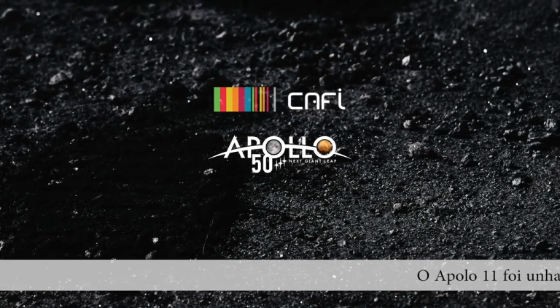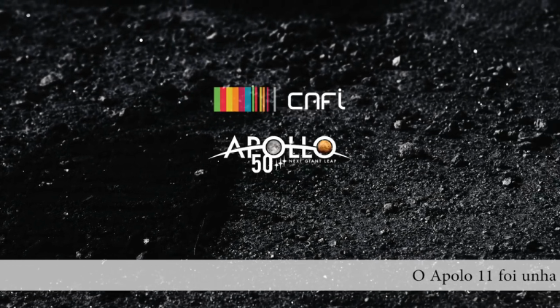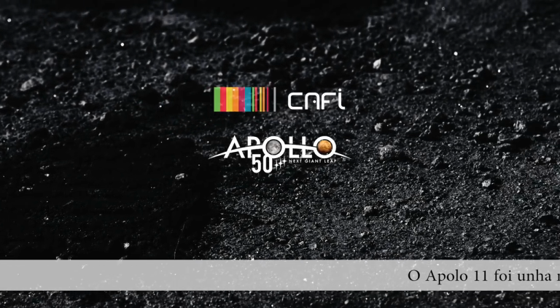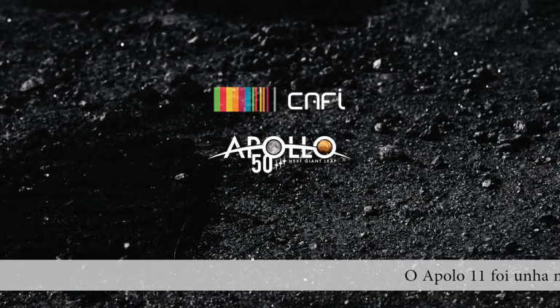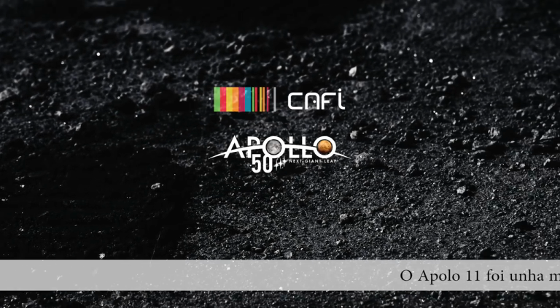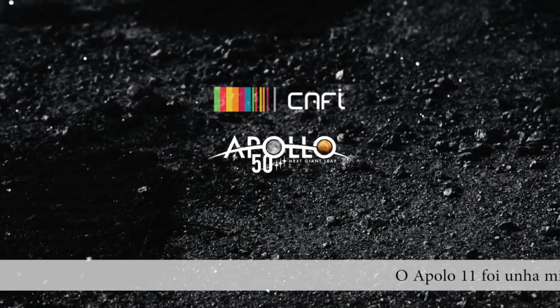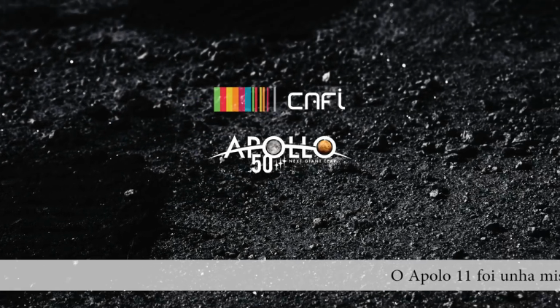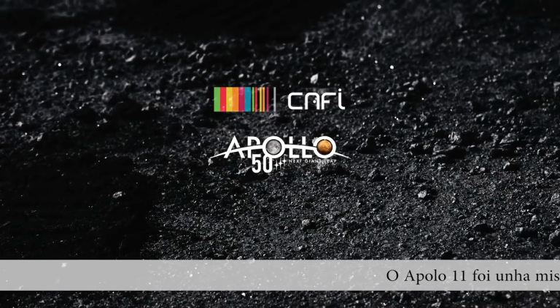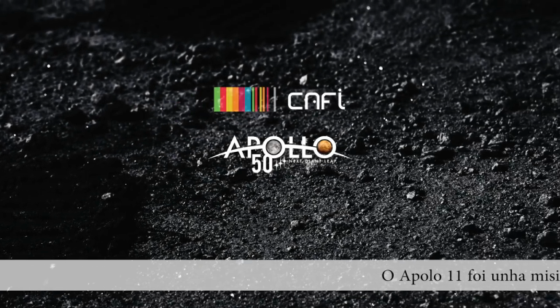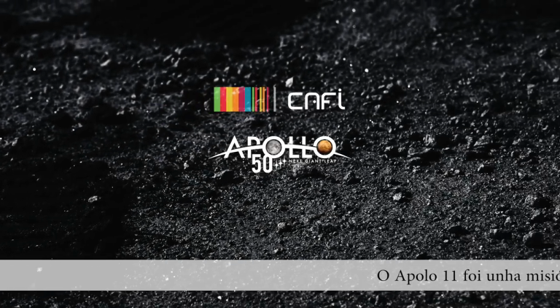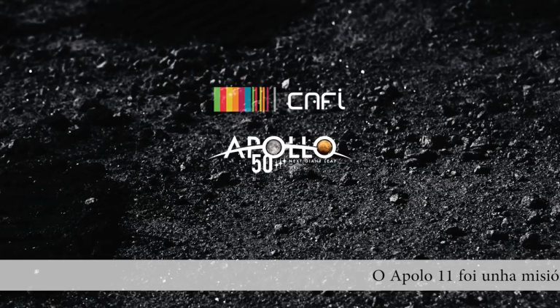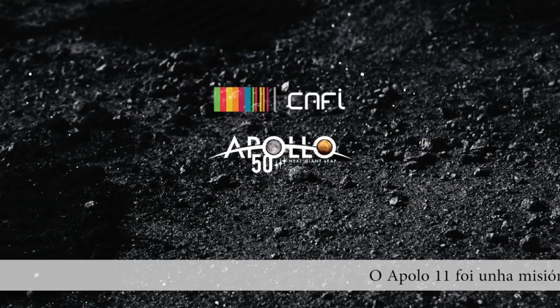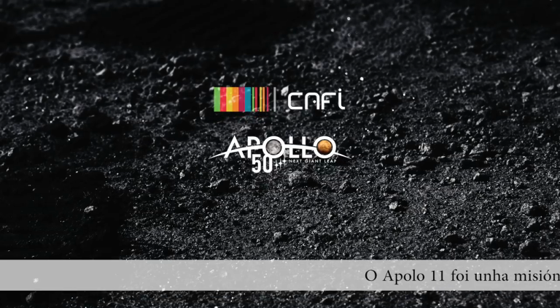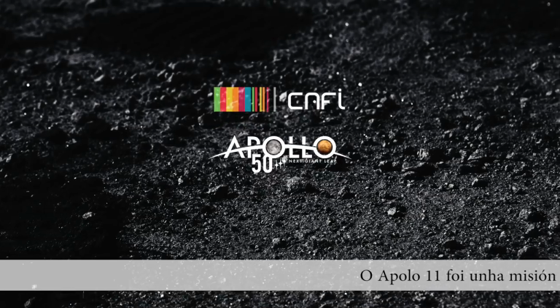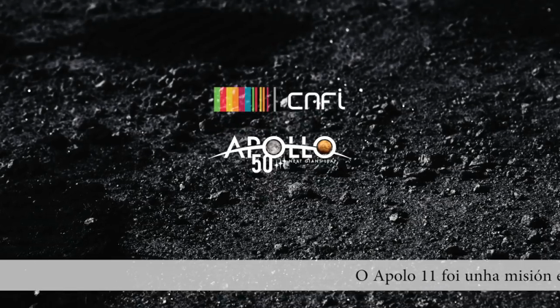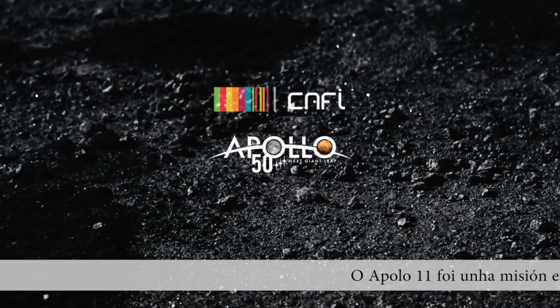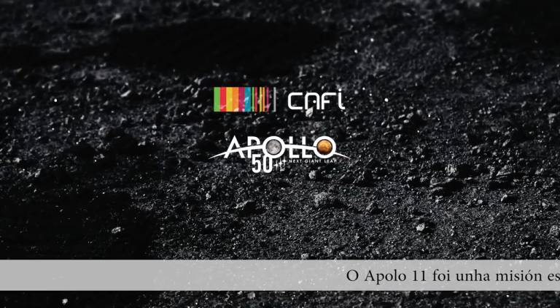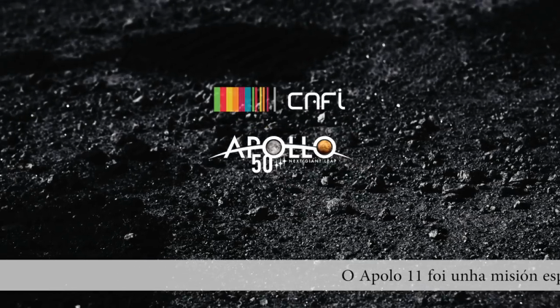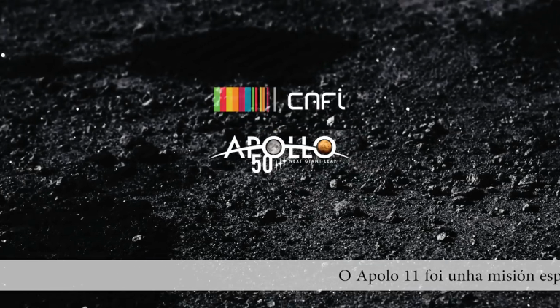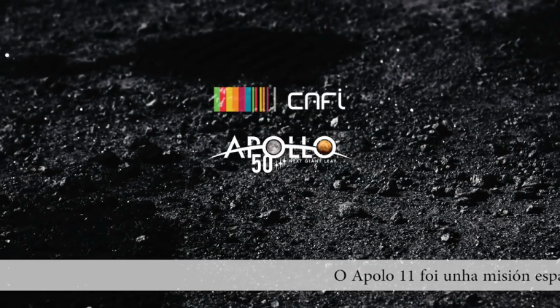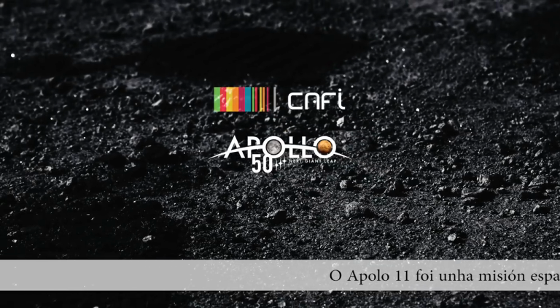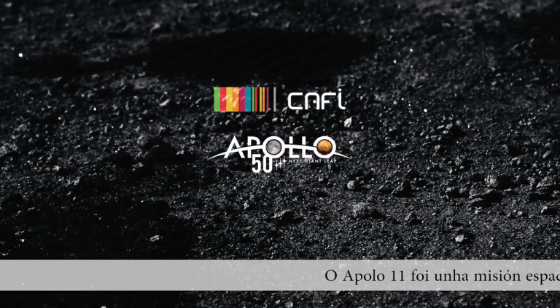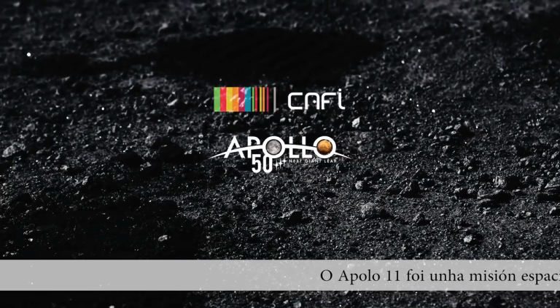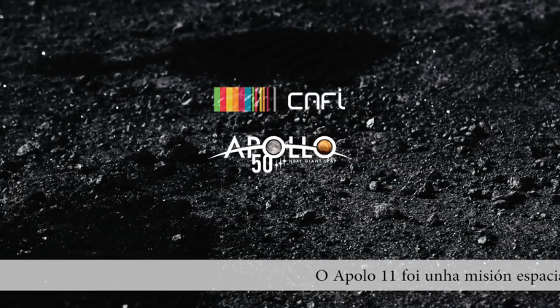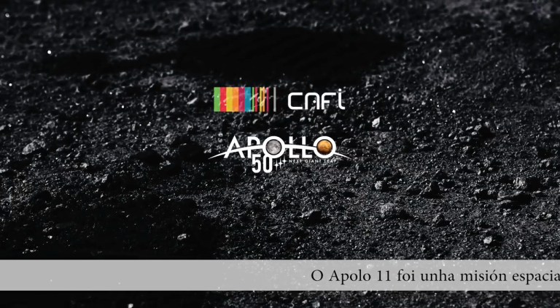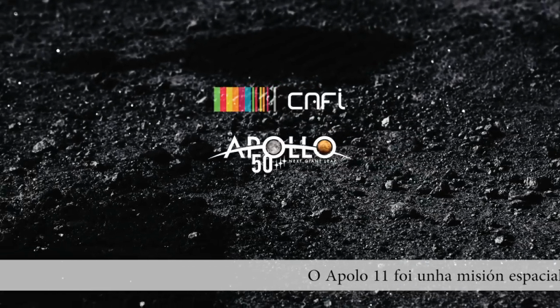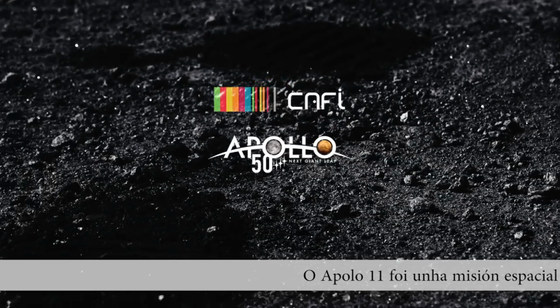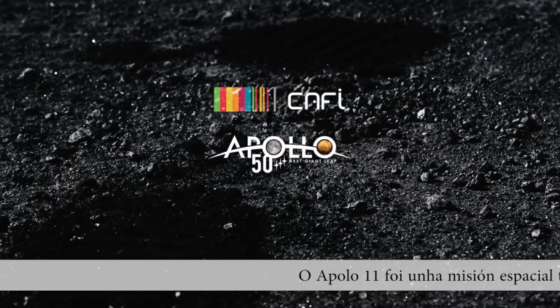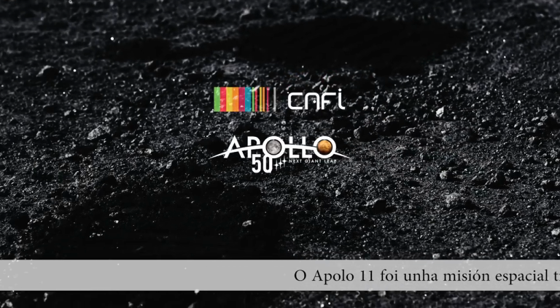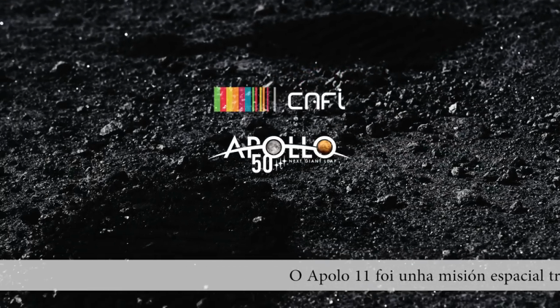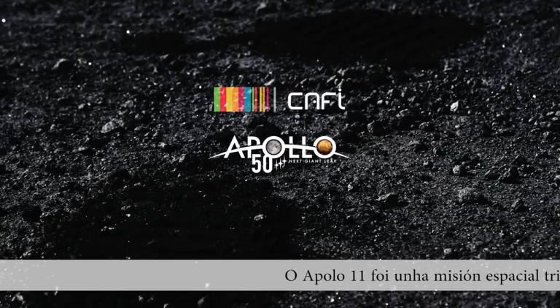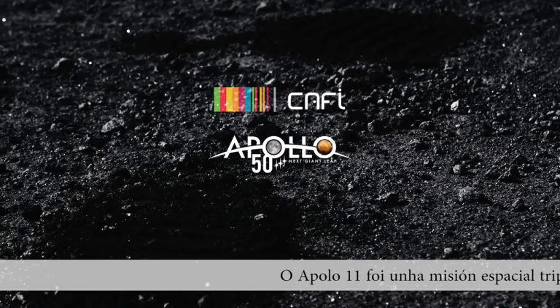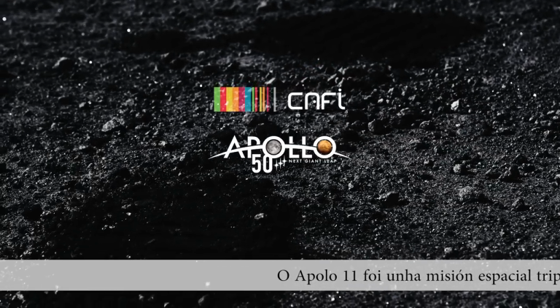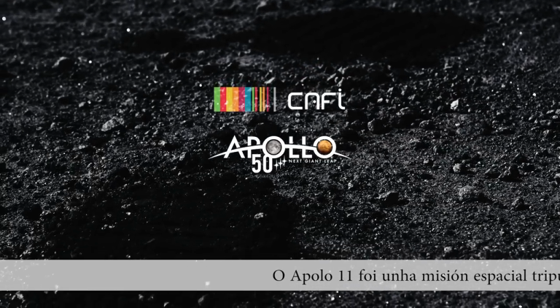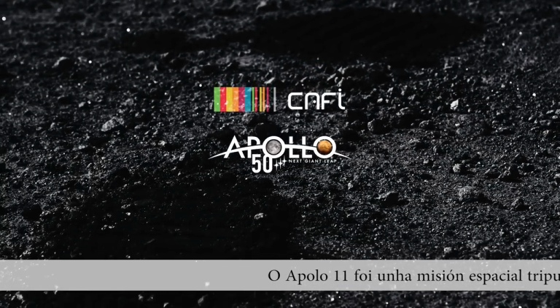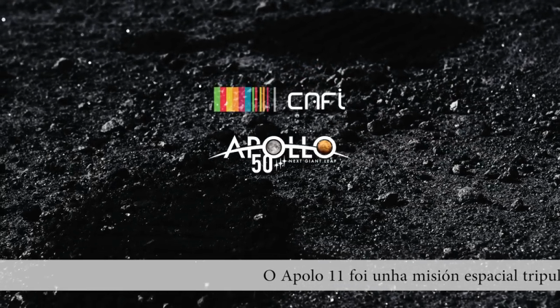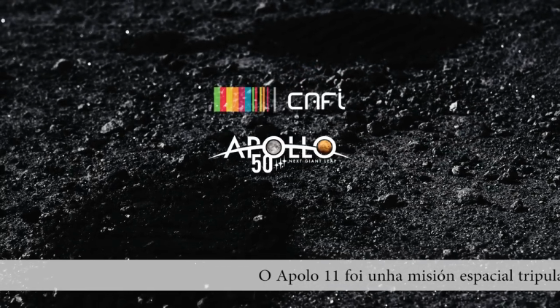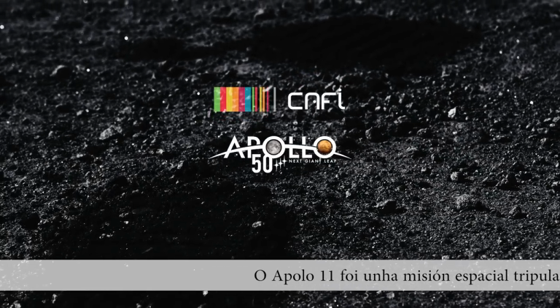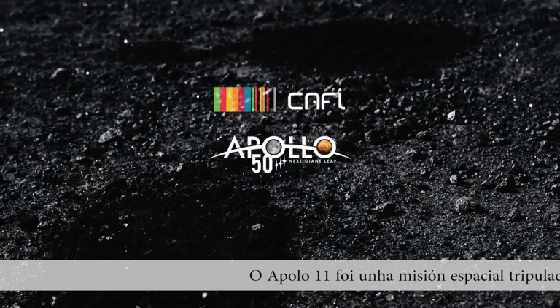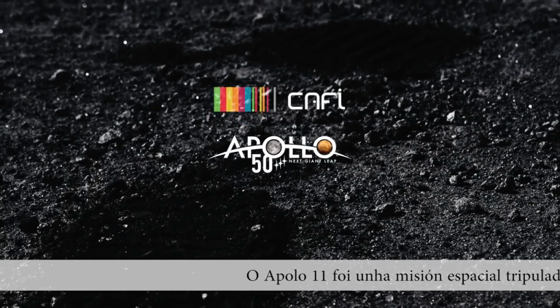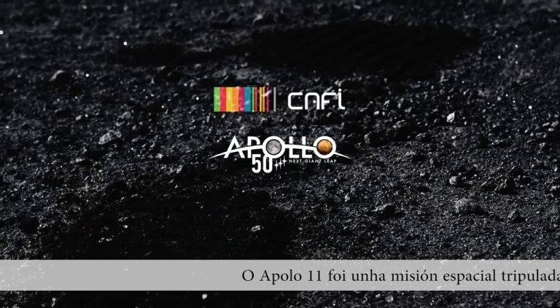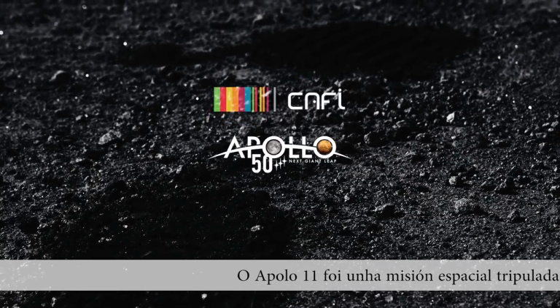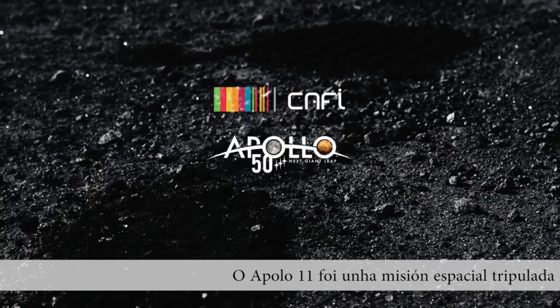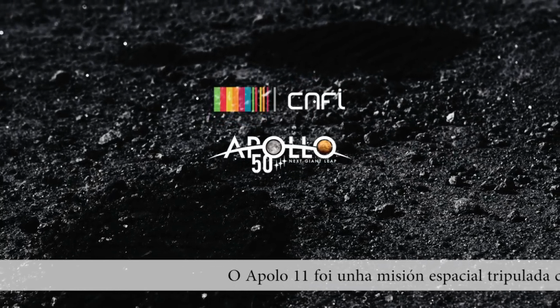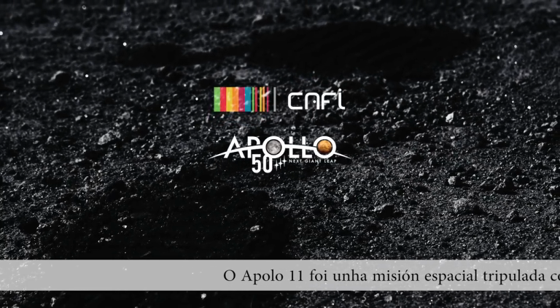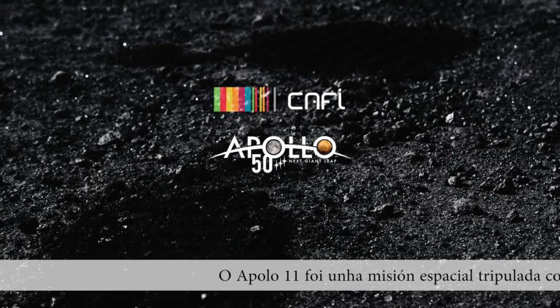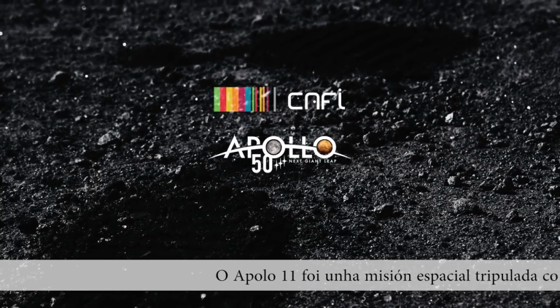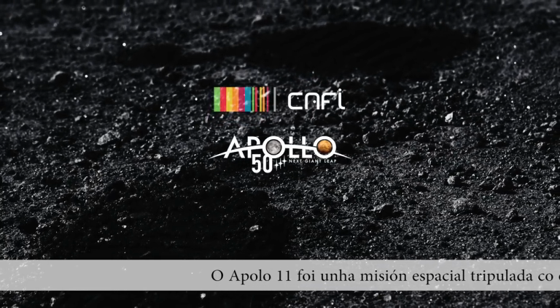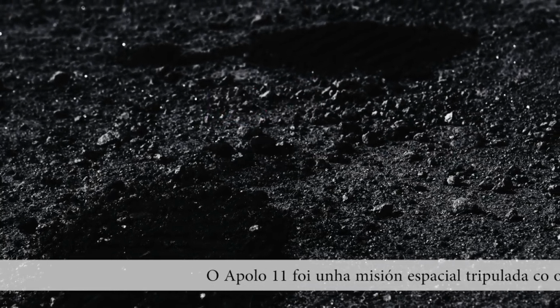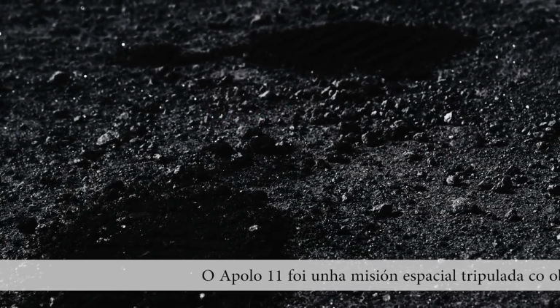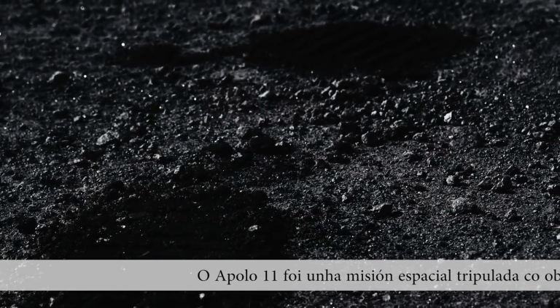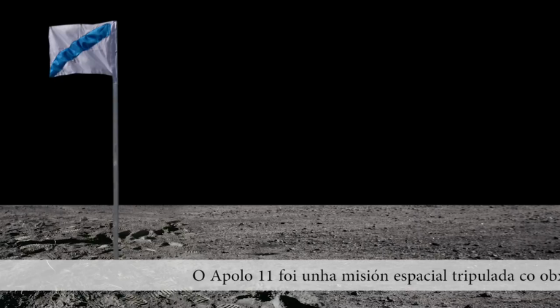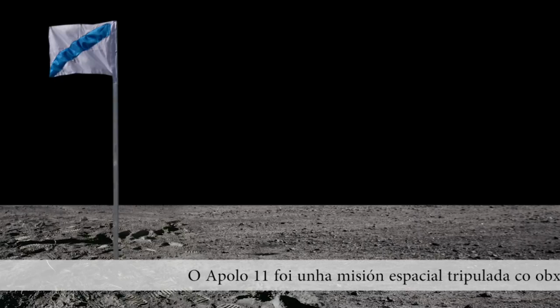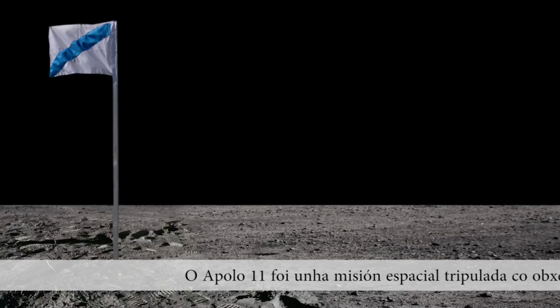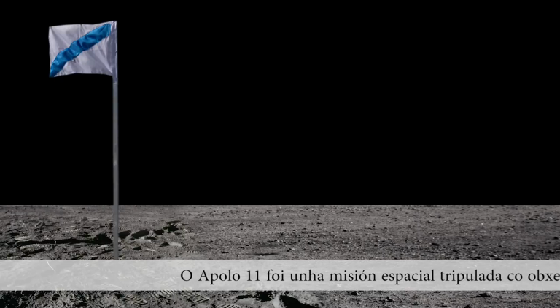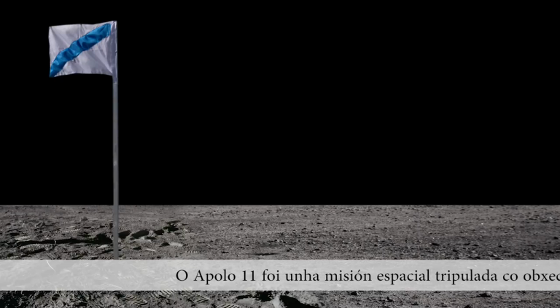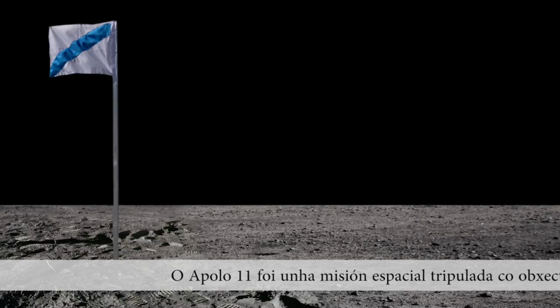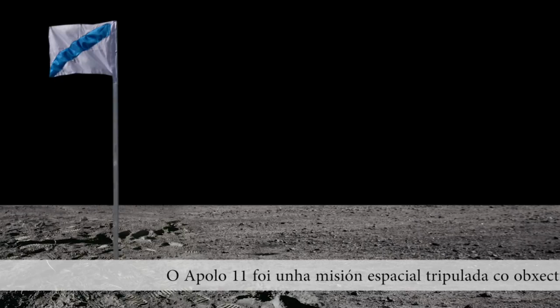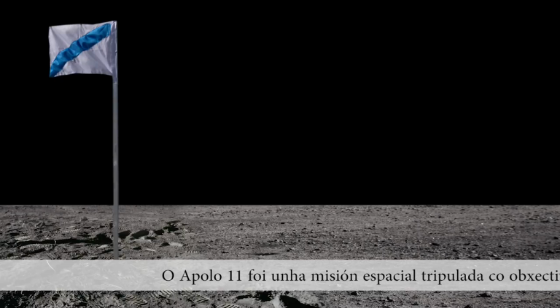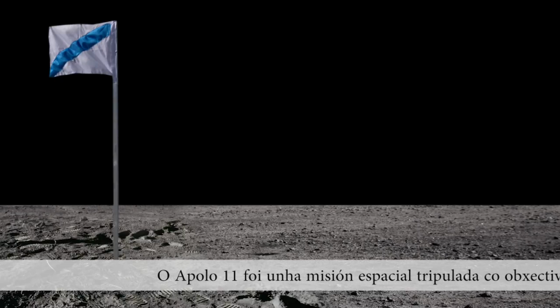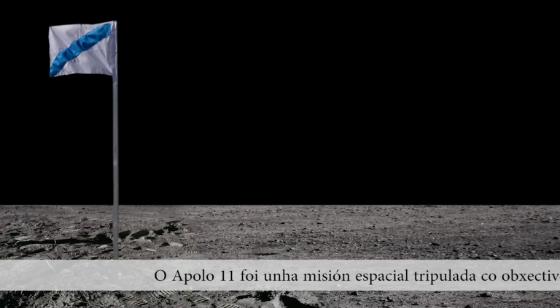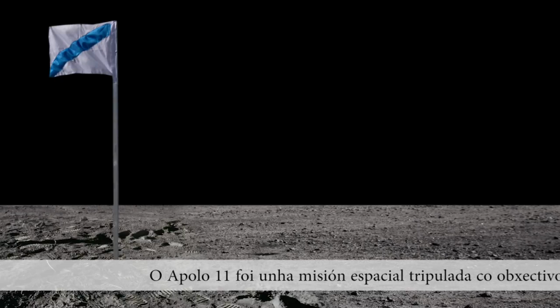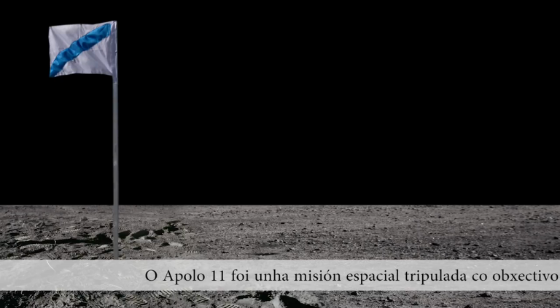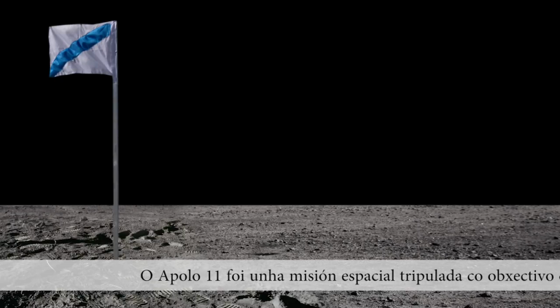Buzz, this is Houston. F2, 1-1-60th second for shadow photography on the sequence camera.